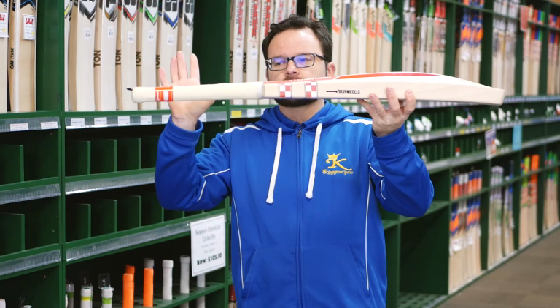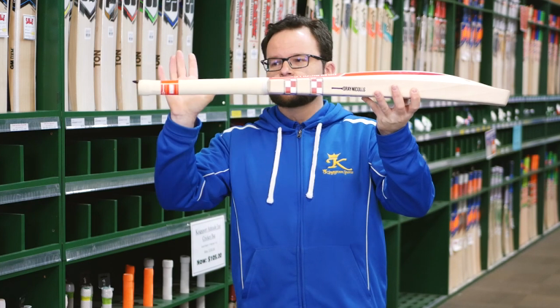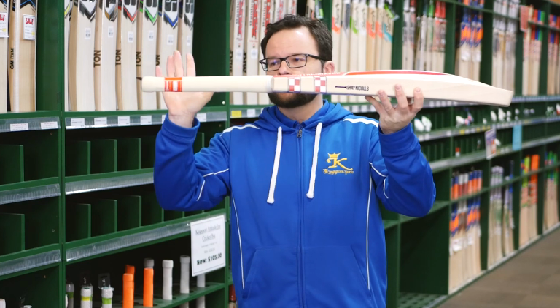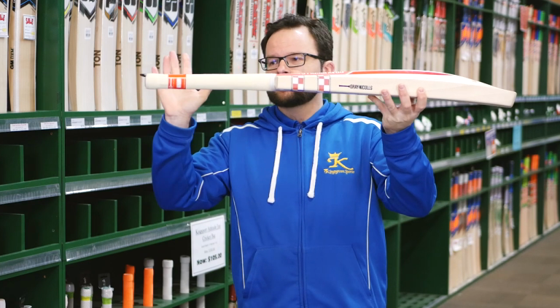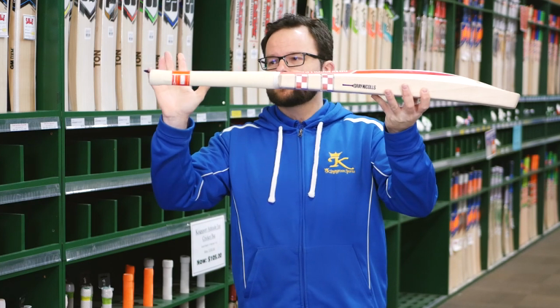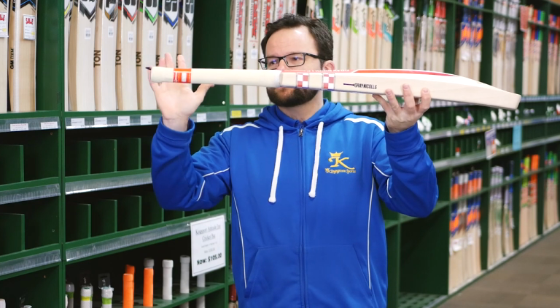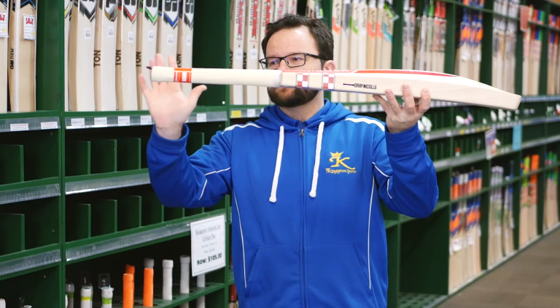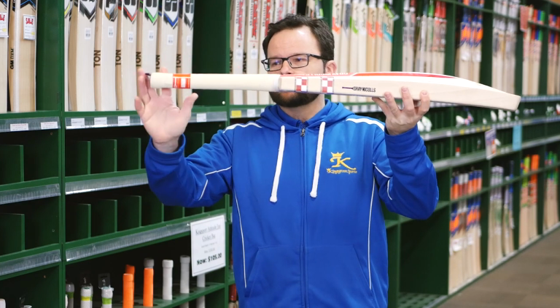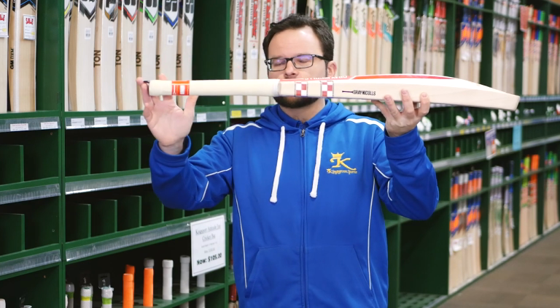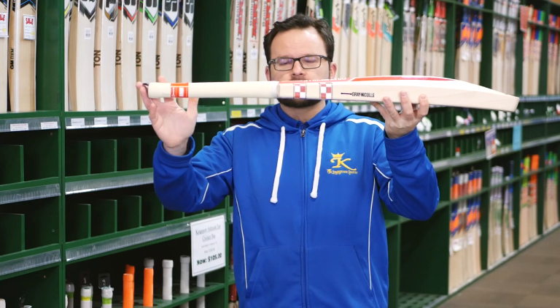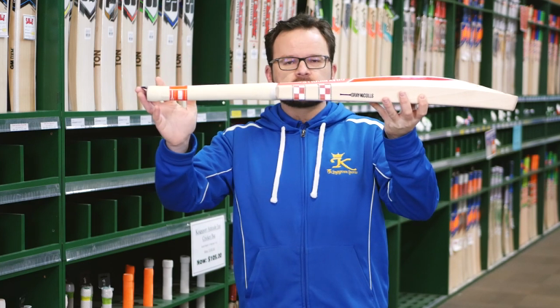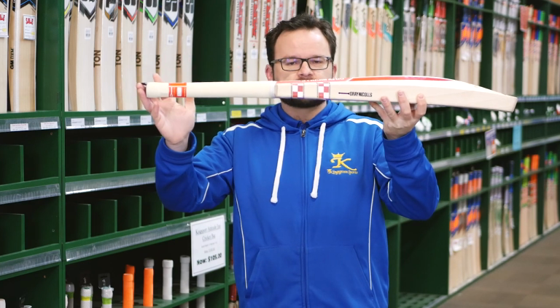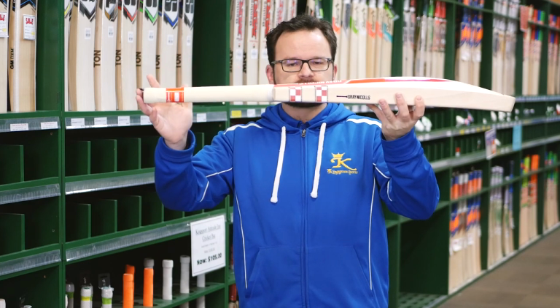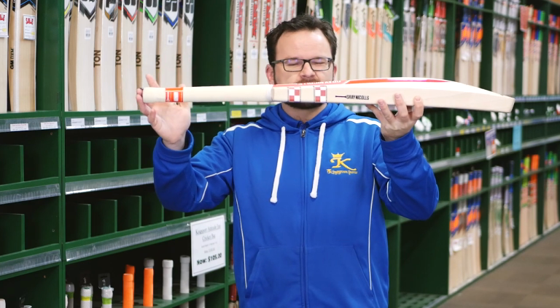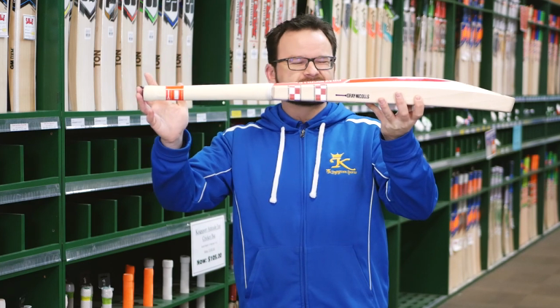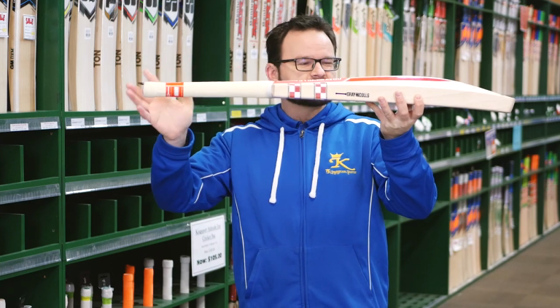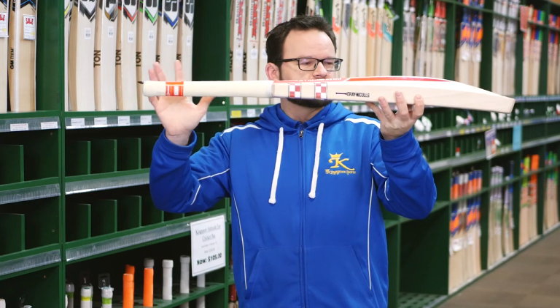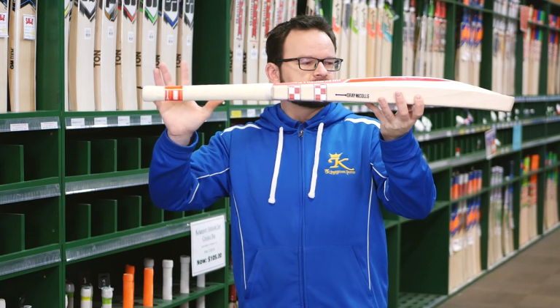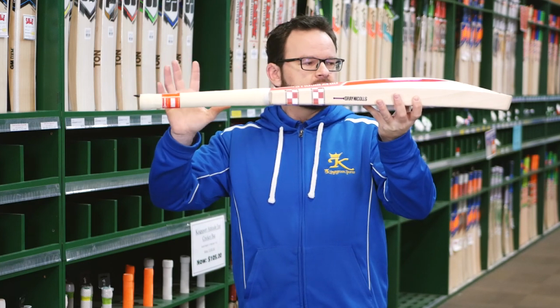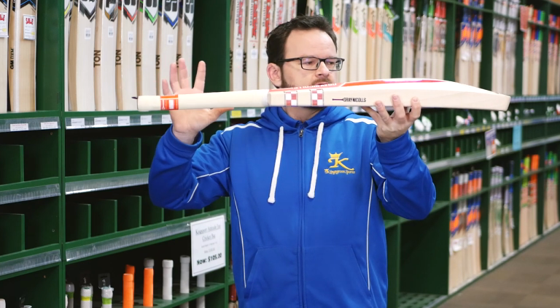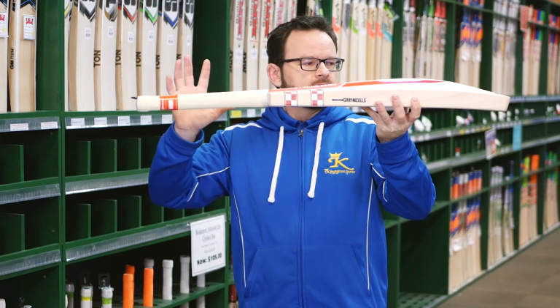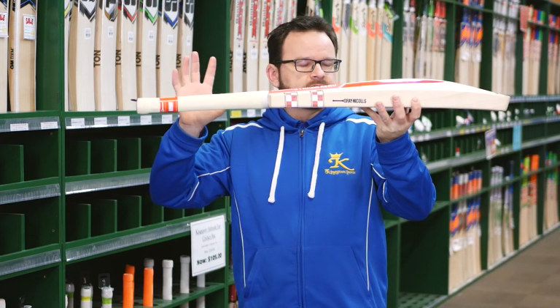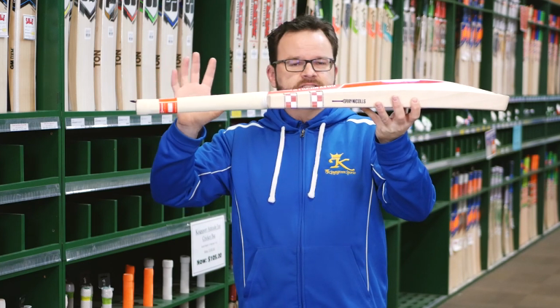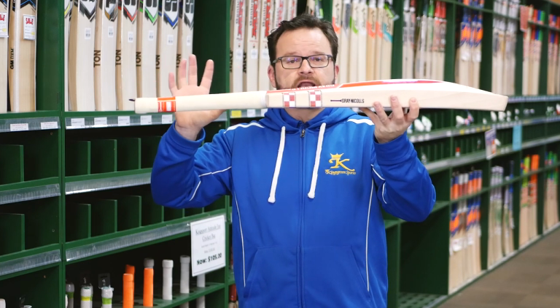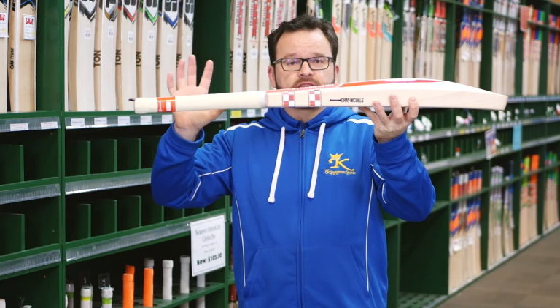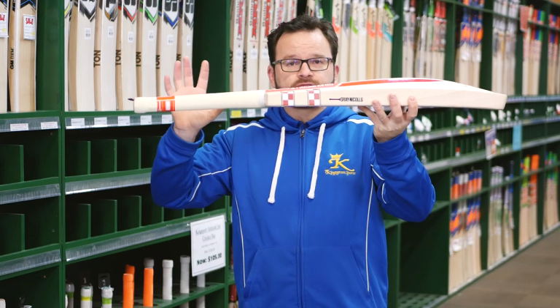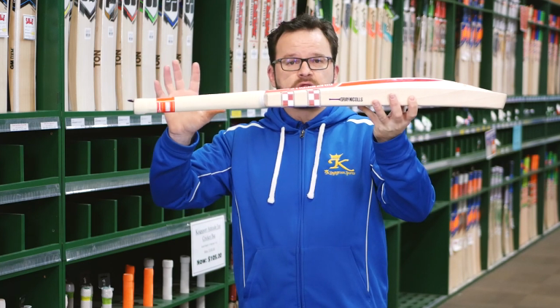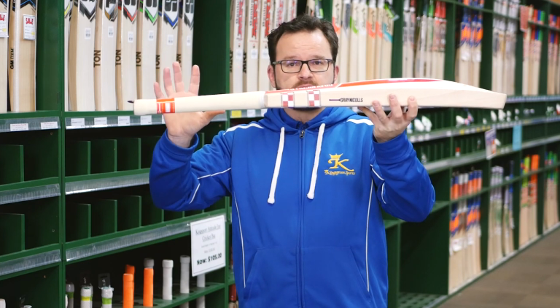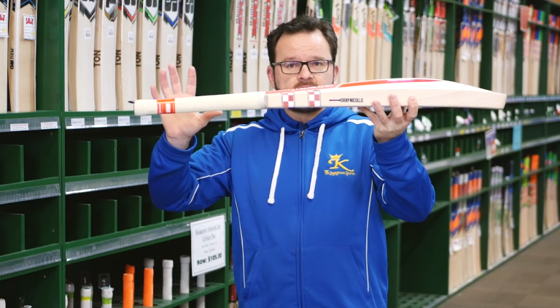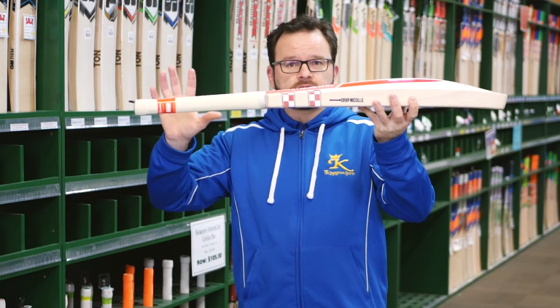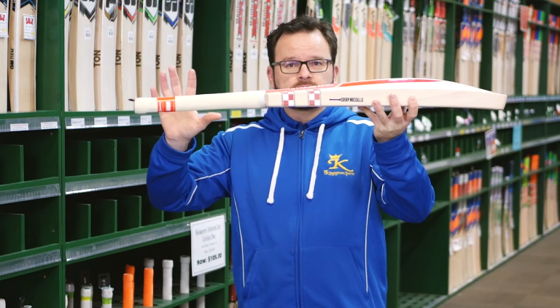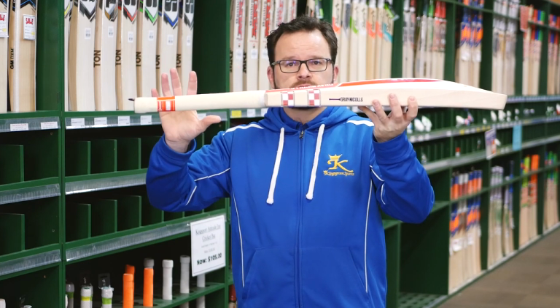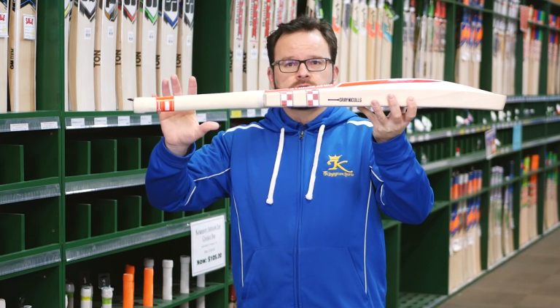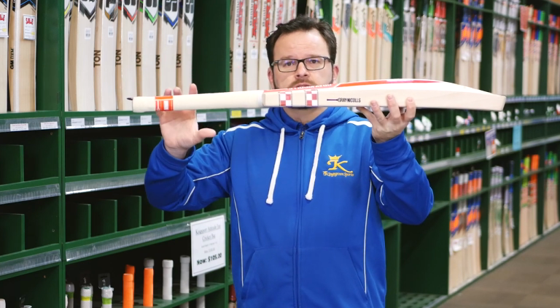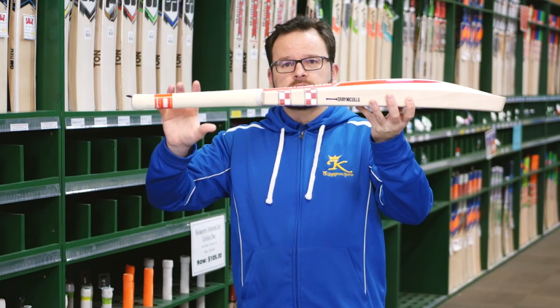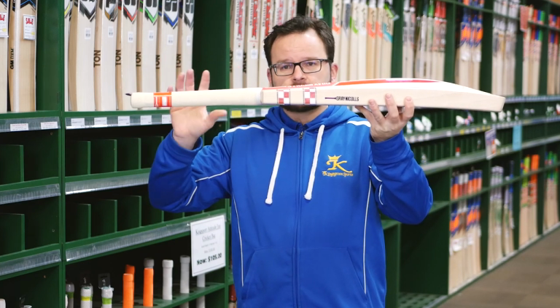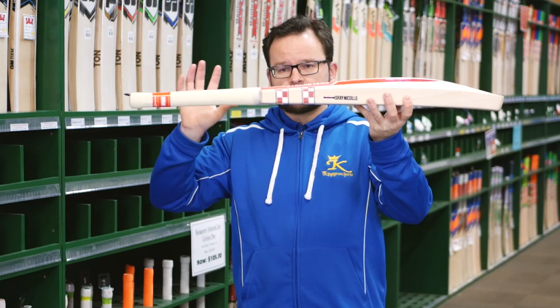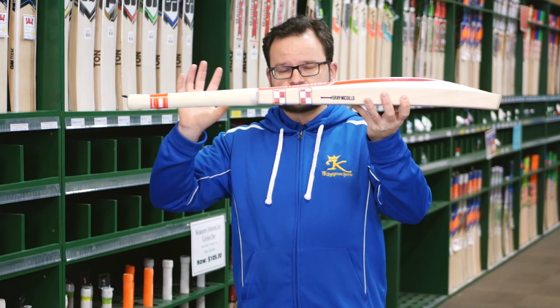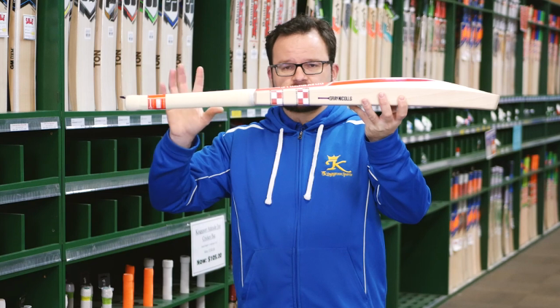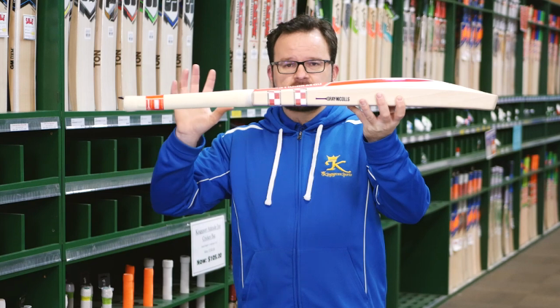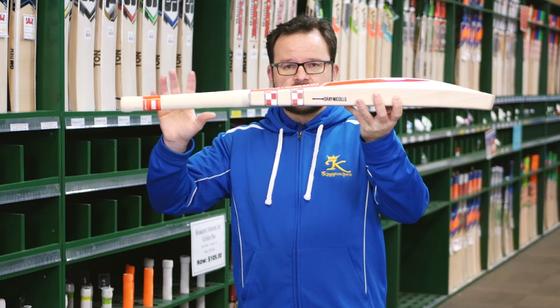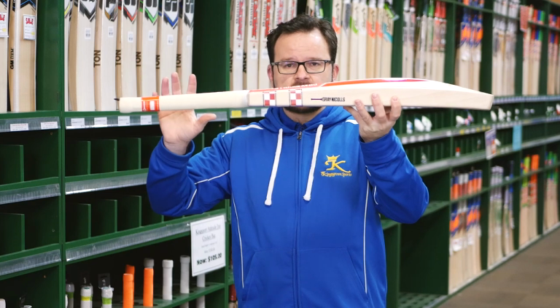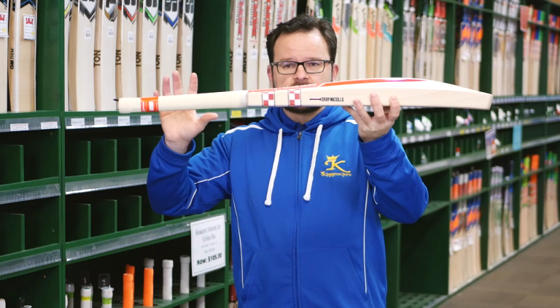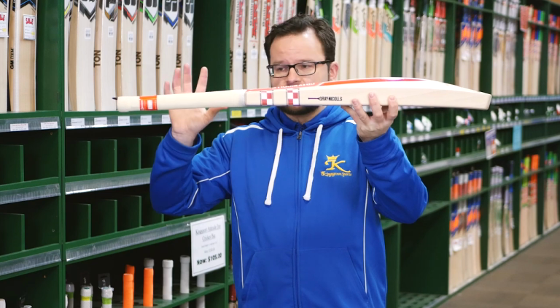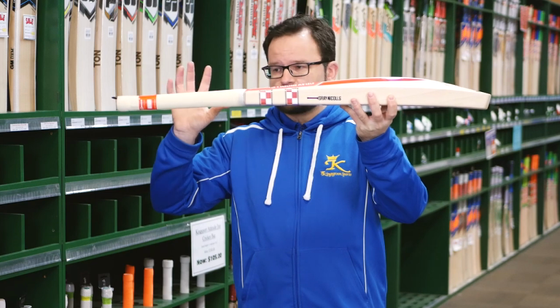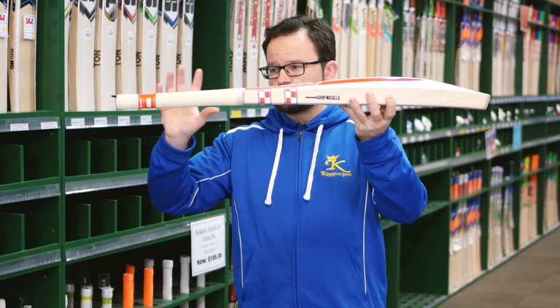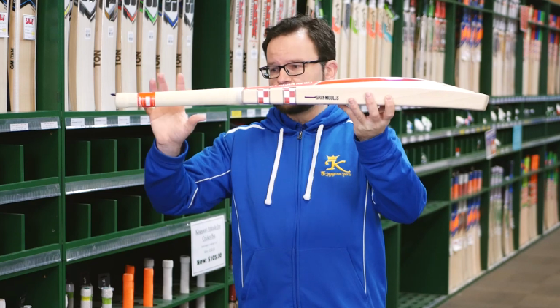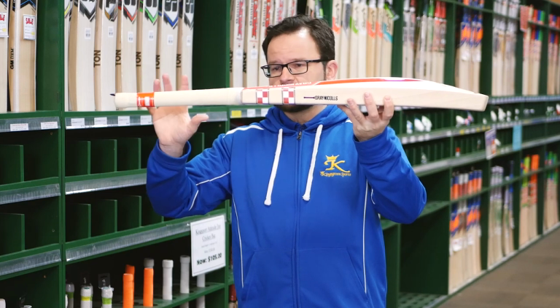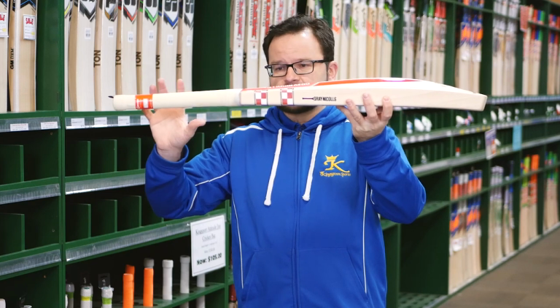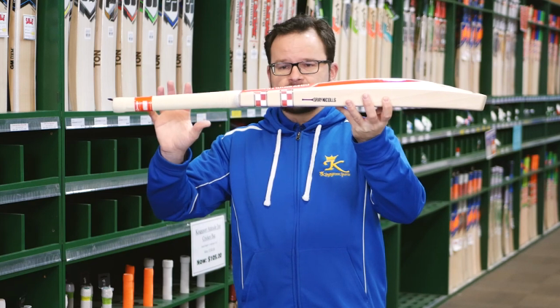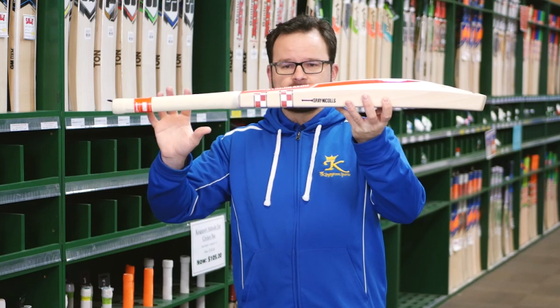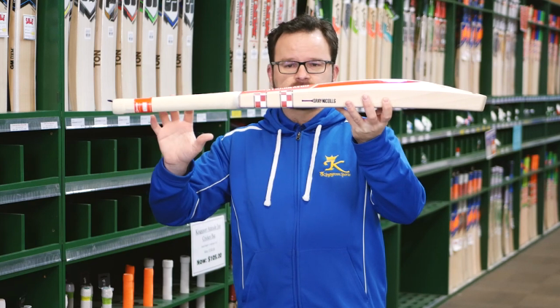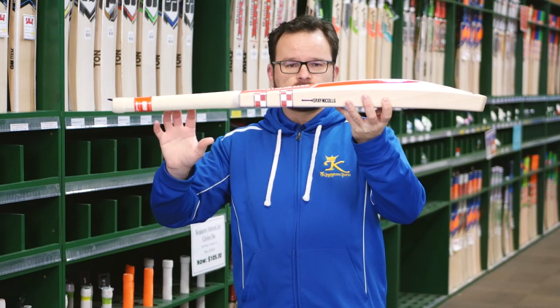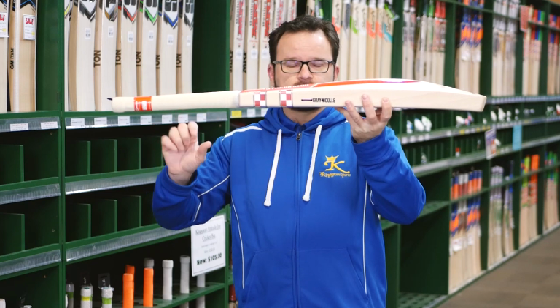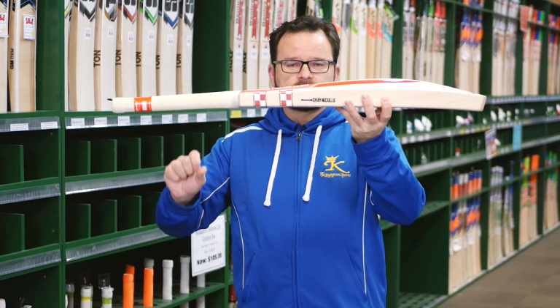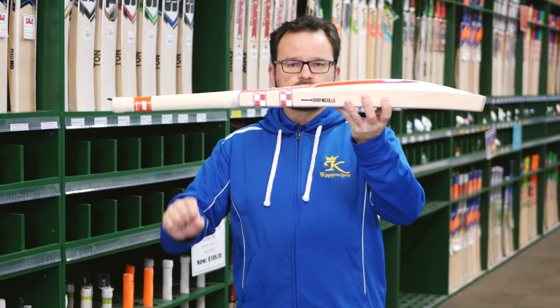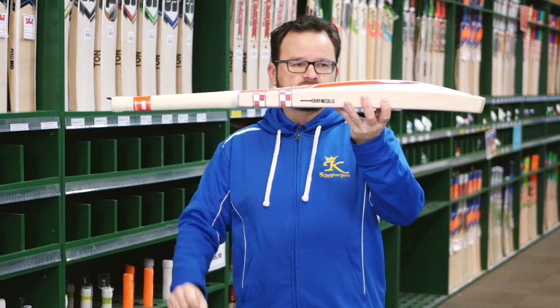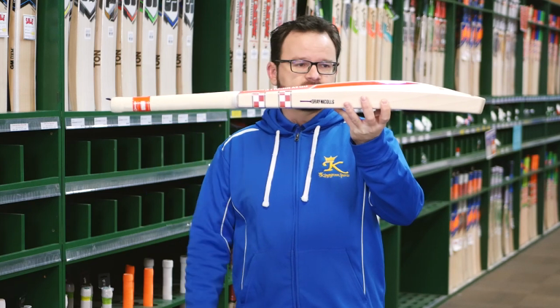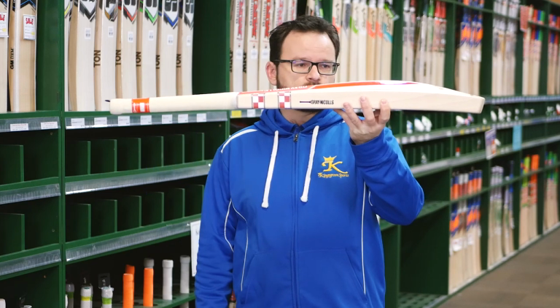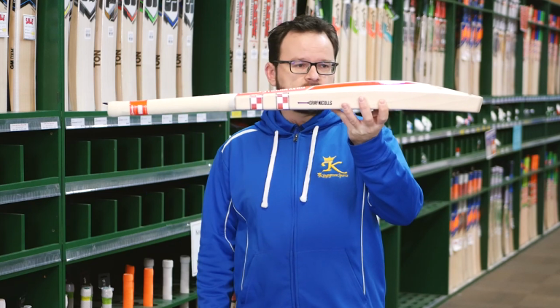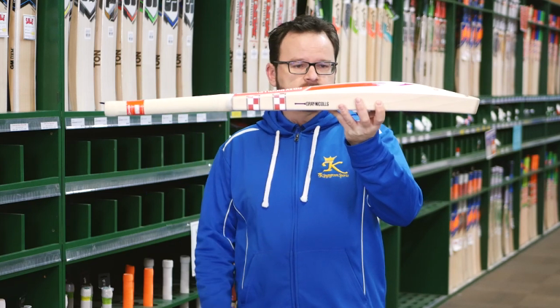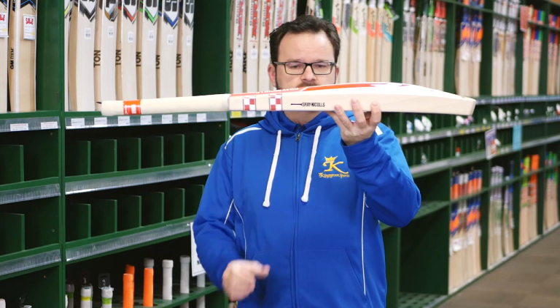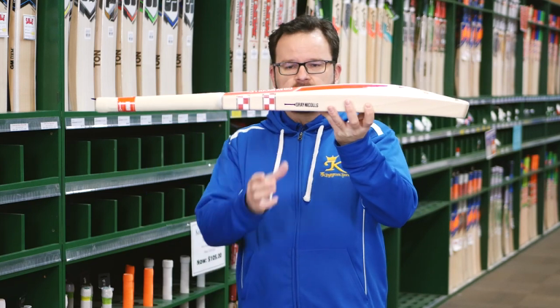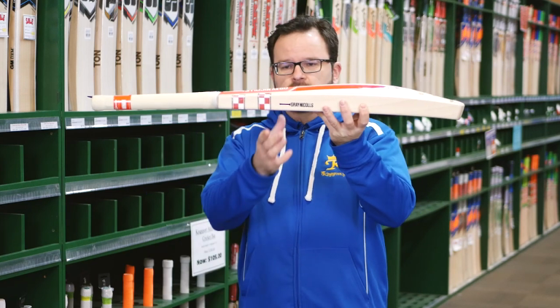So you're looking at these bats — they start at 3lb. So they are really at the top end of the weight scale.